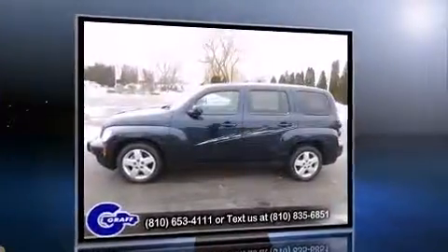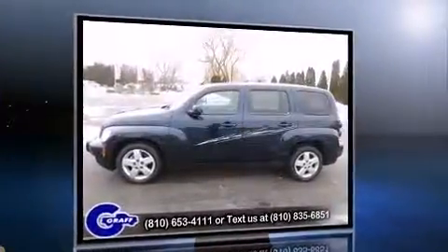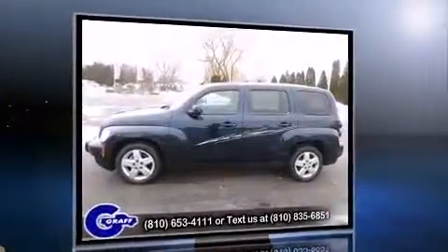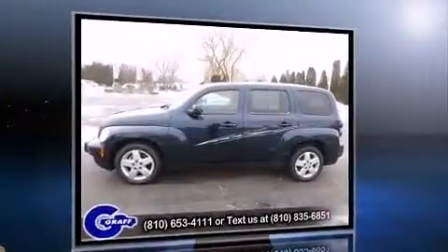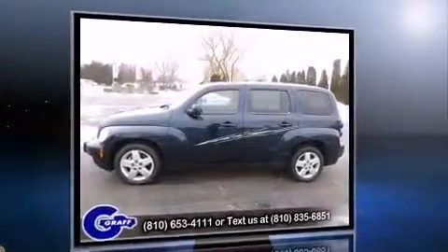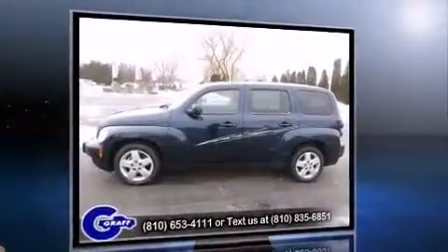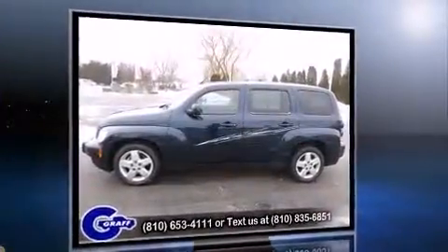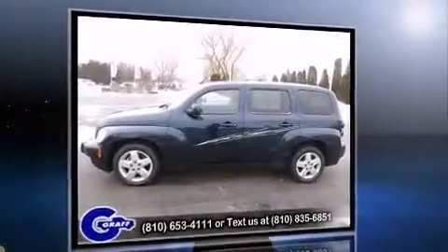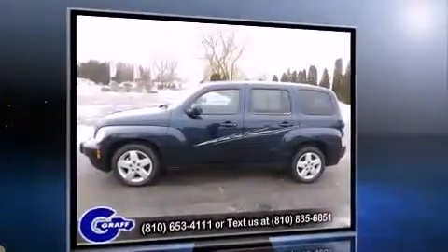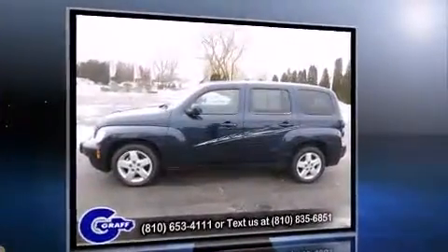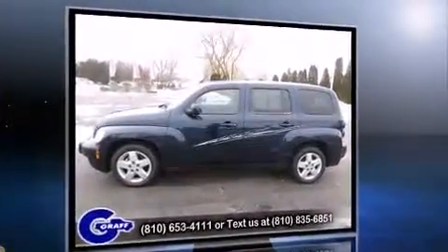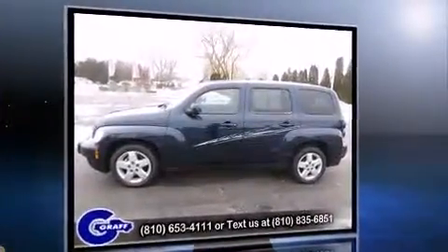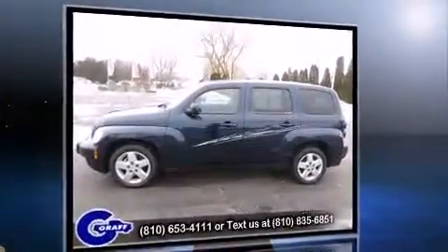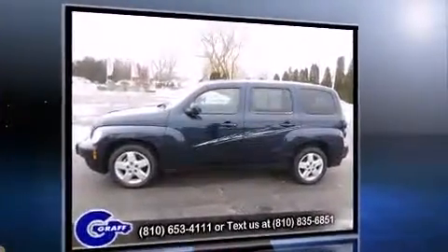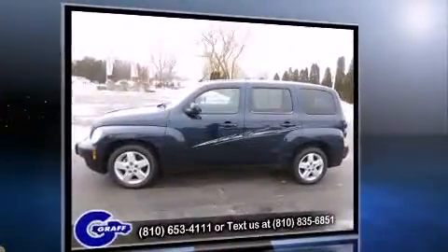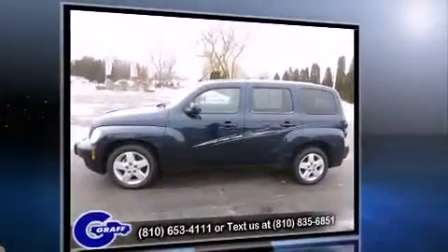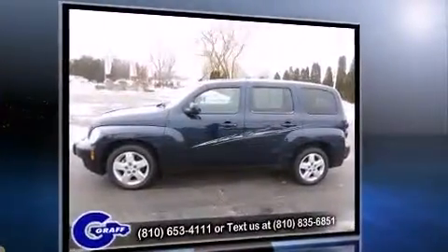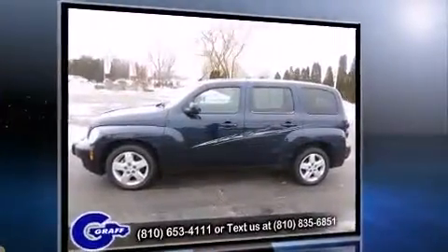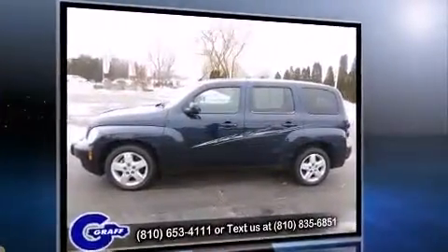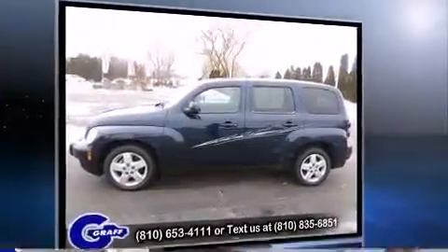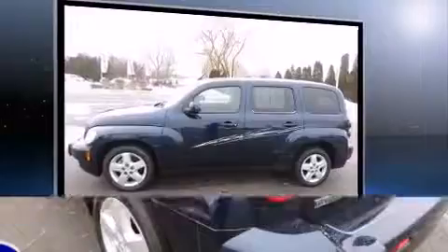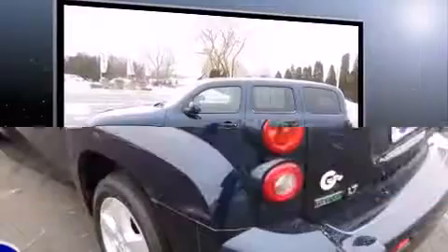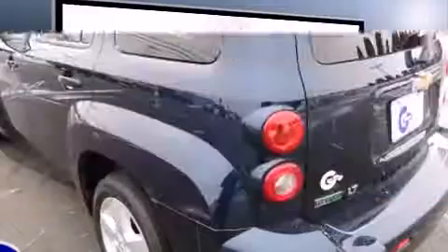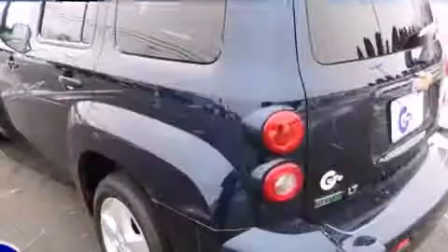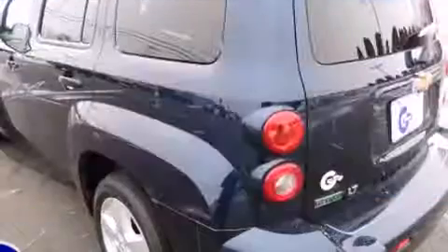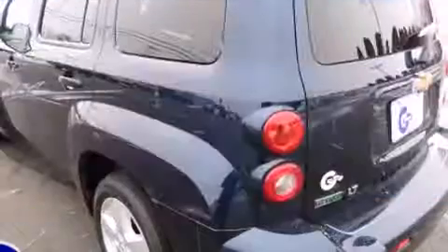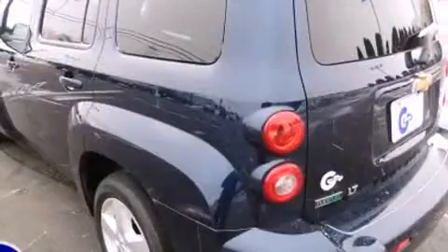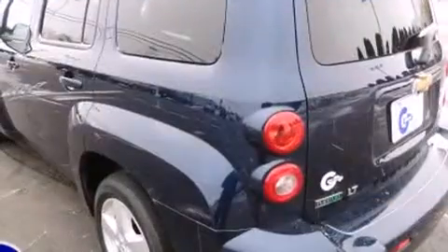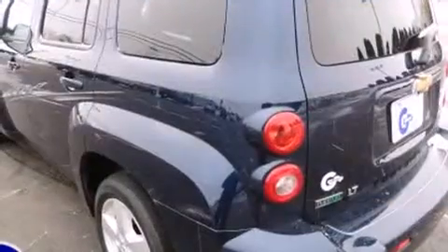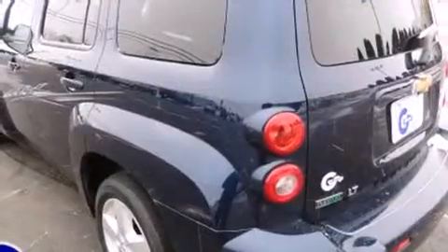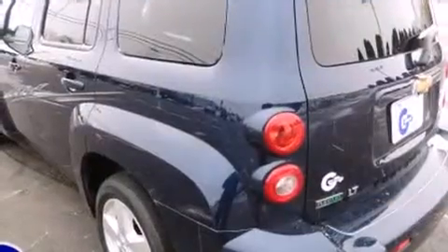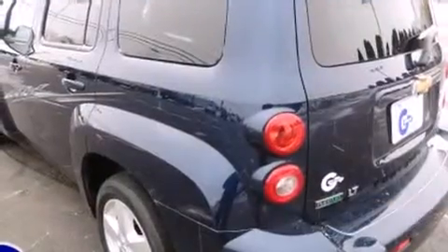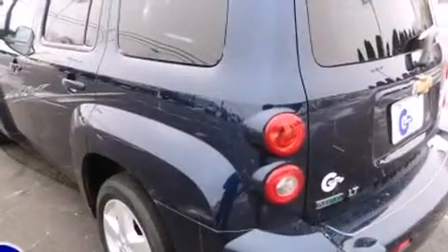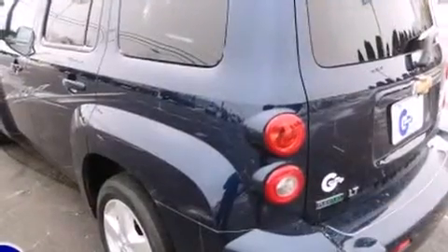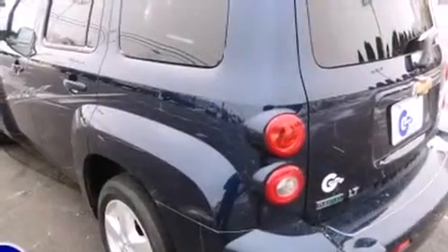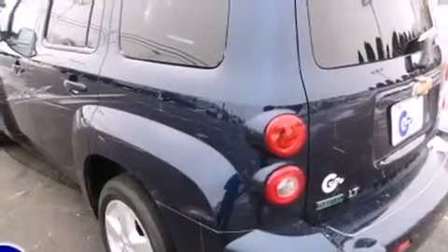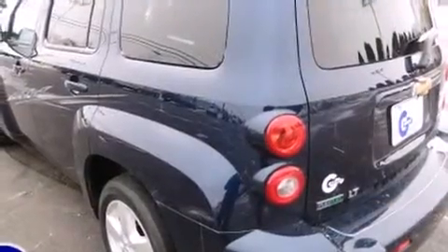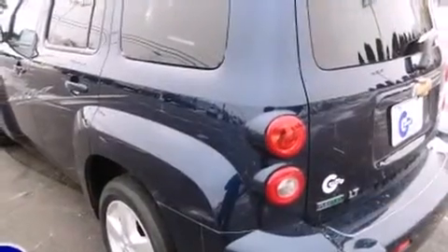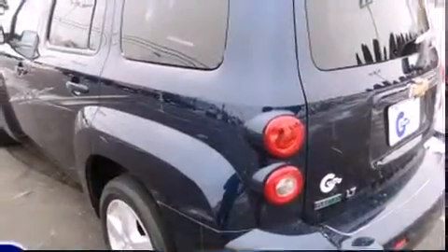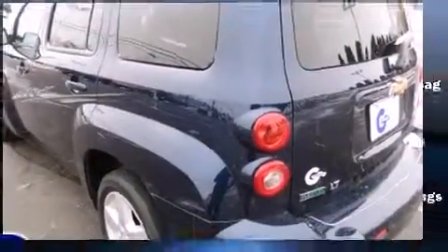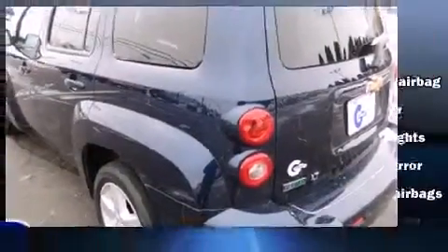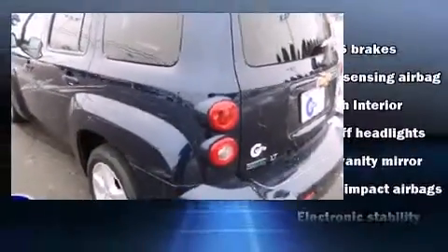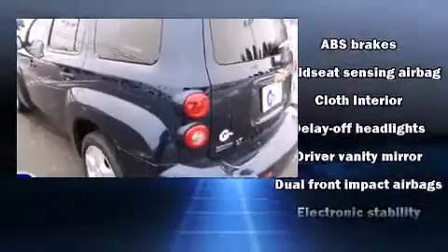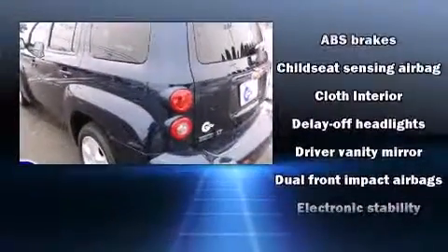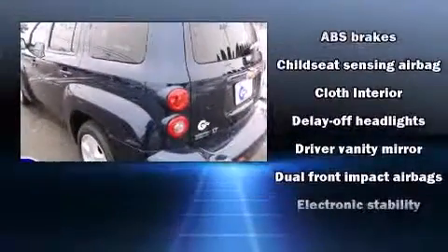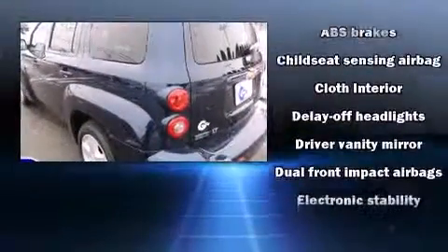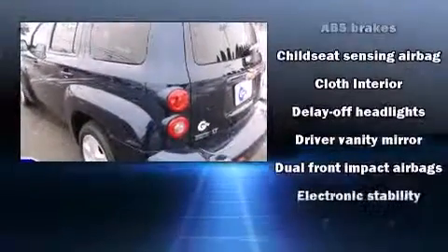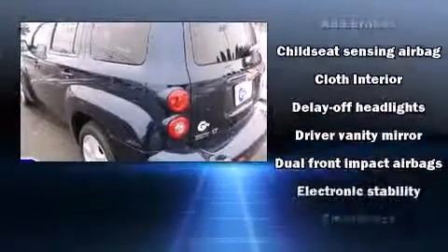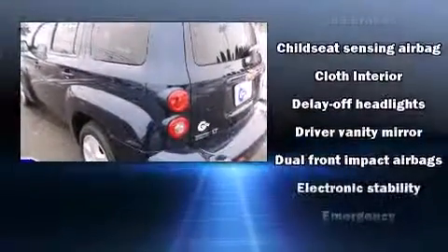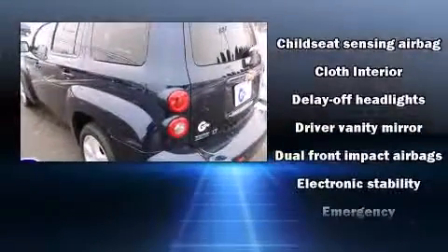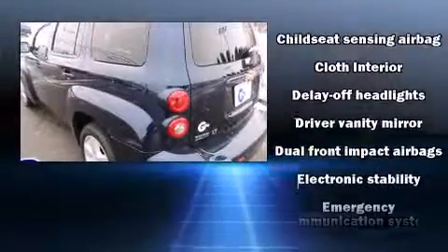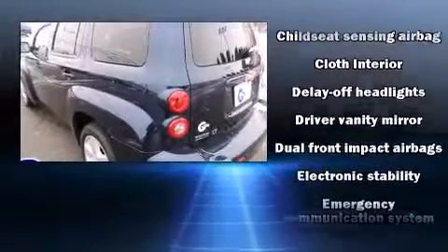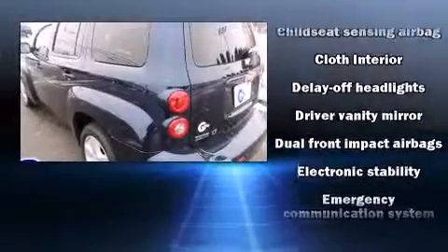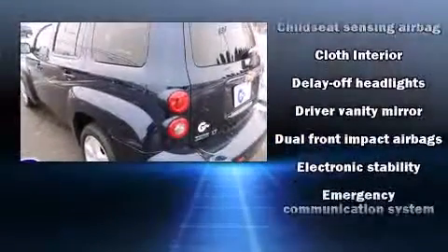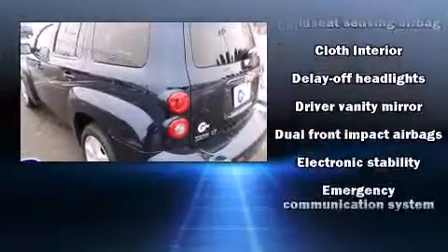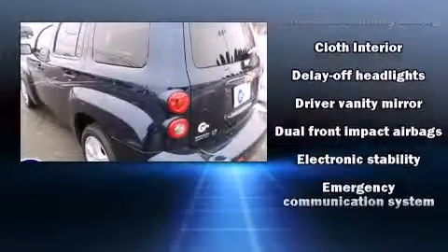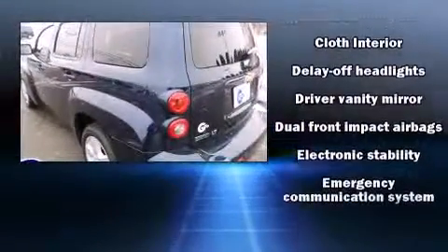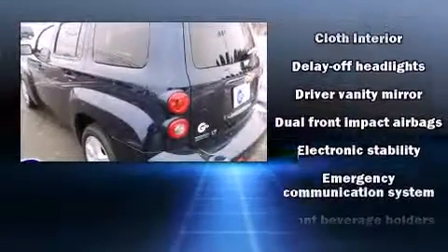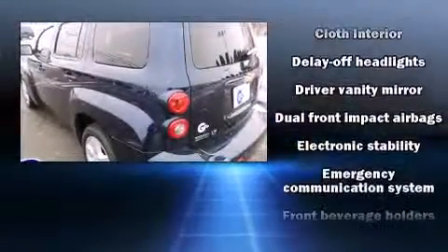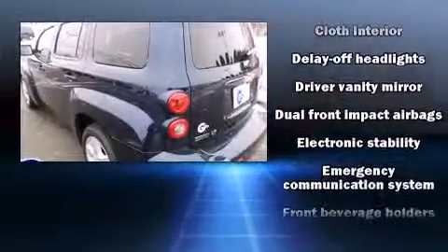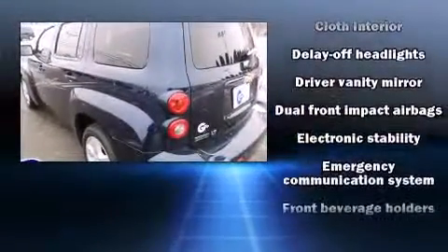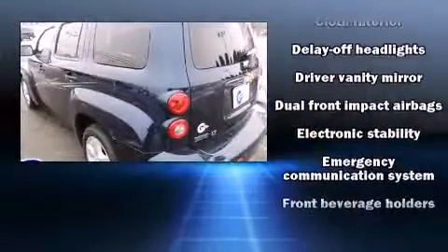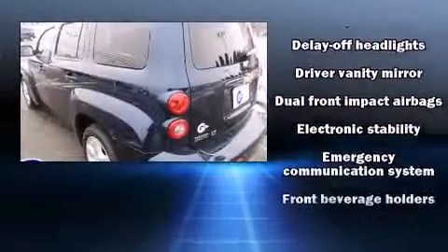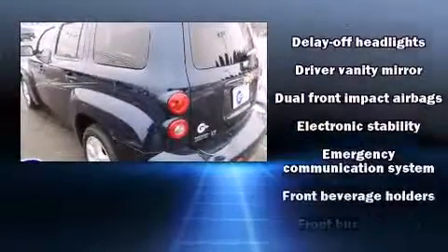It features a front-wheel drive platform, an automatic transmission, and a 2.2-liter four-cylinder engine.